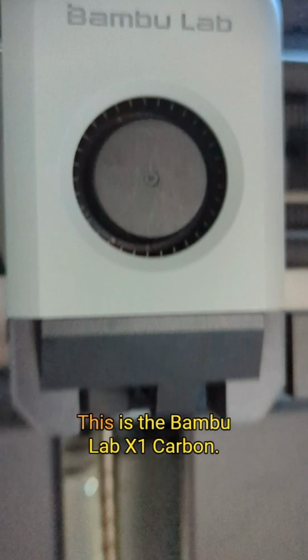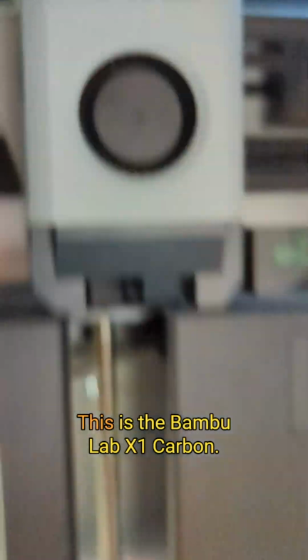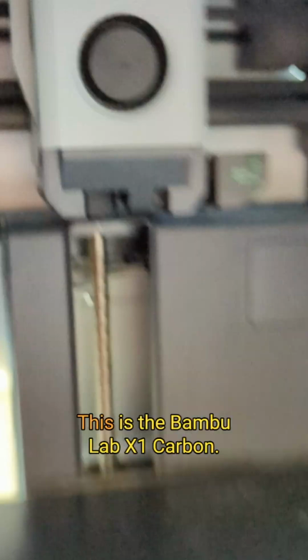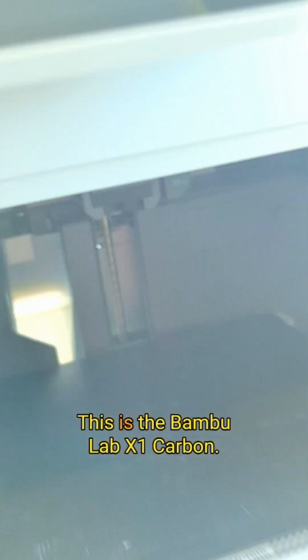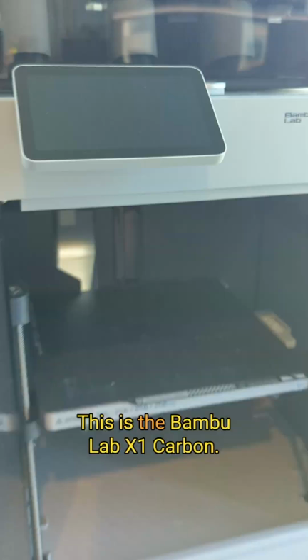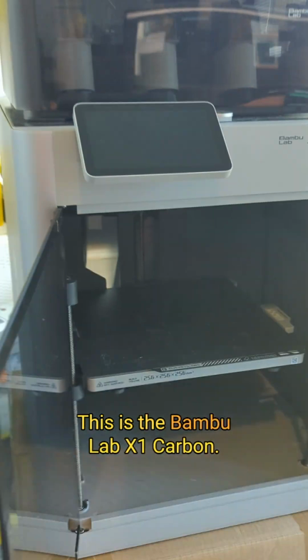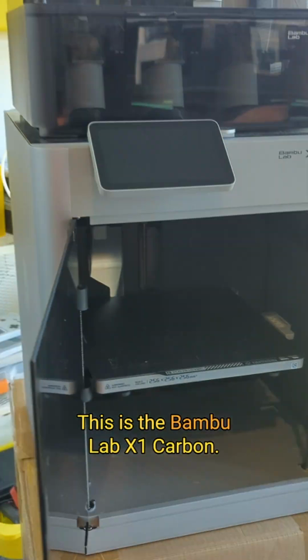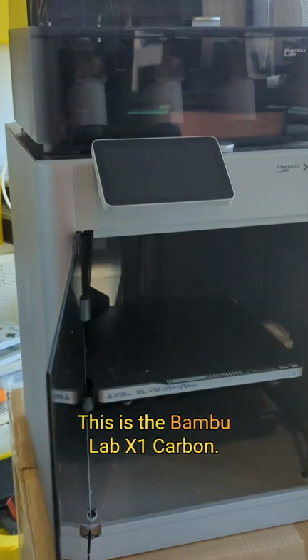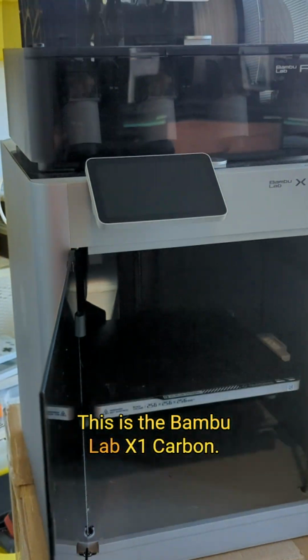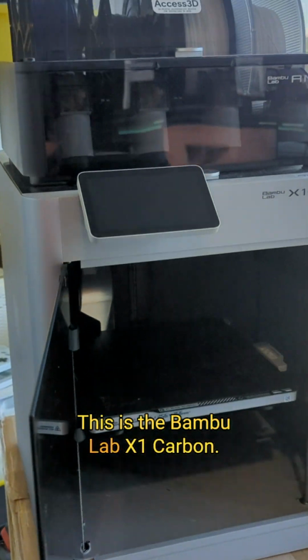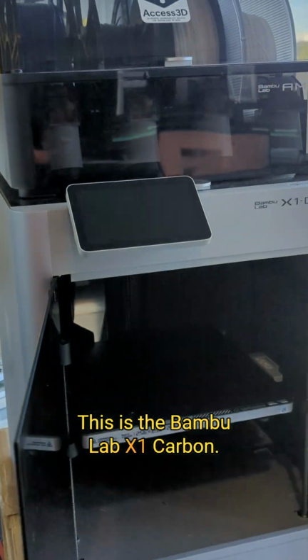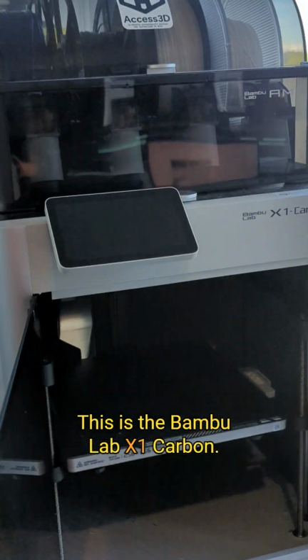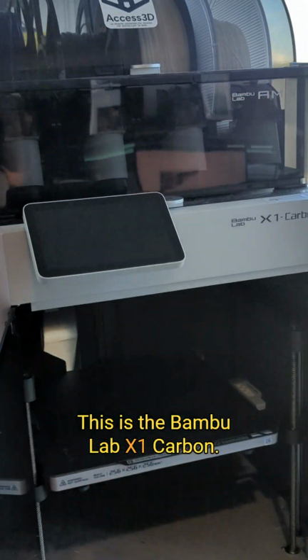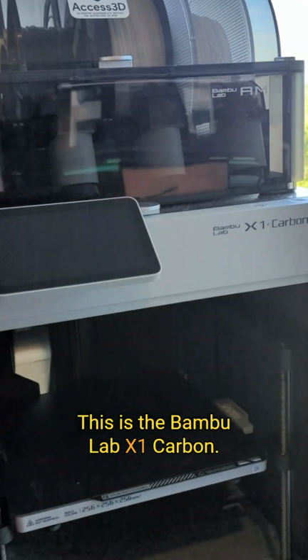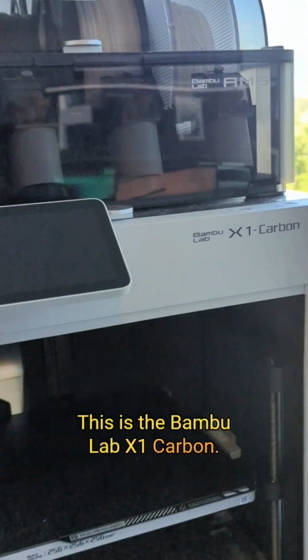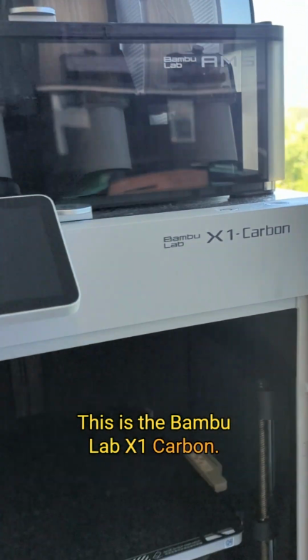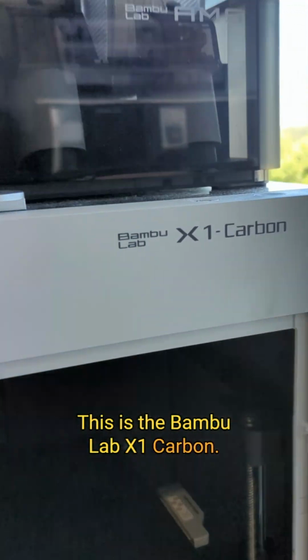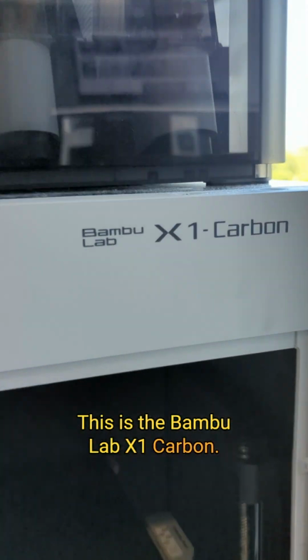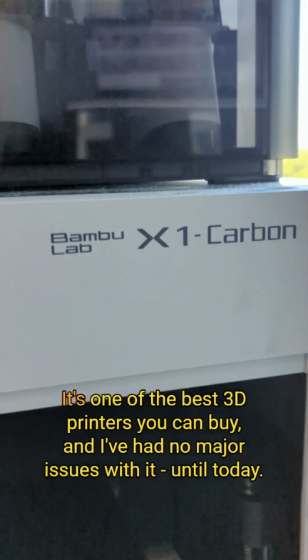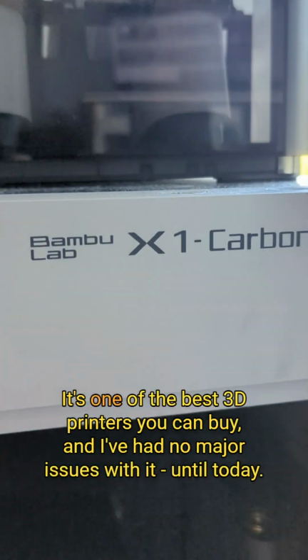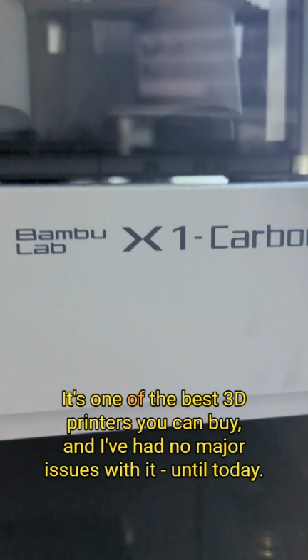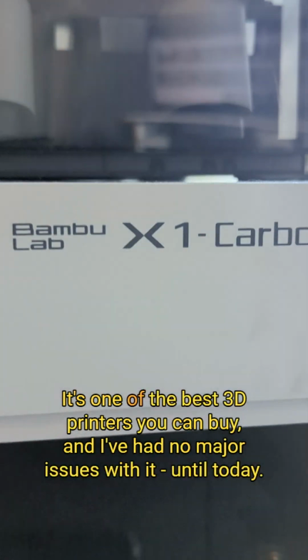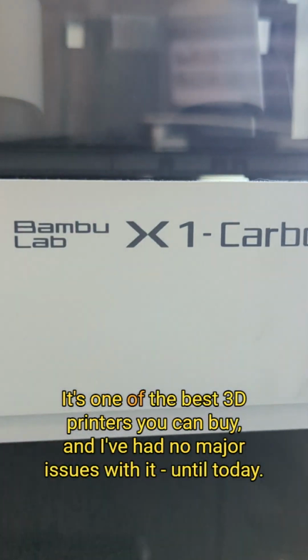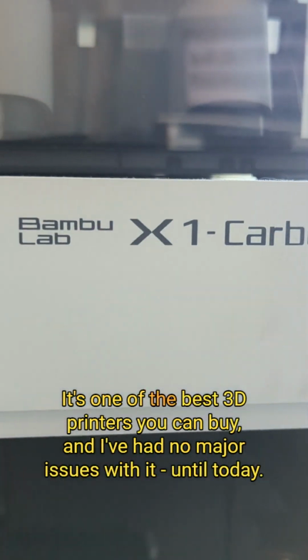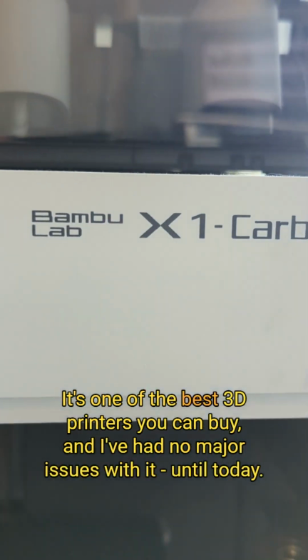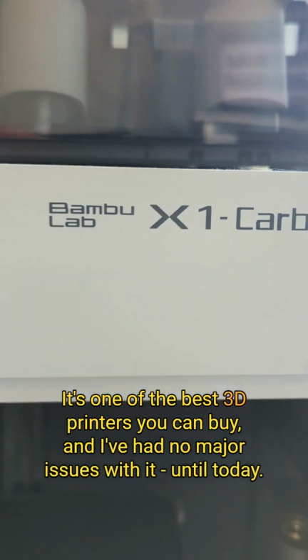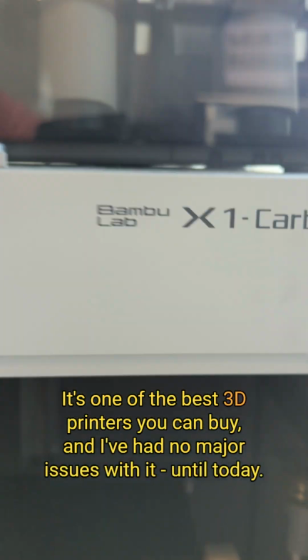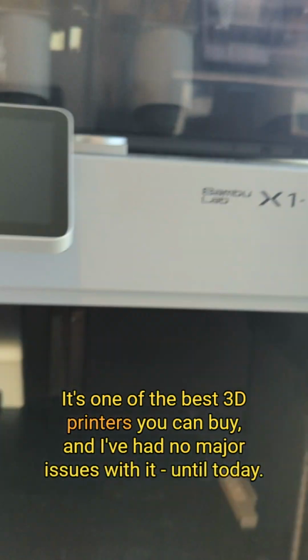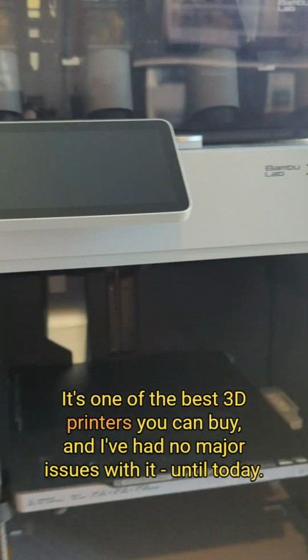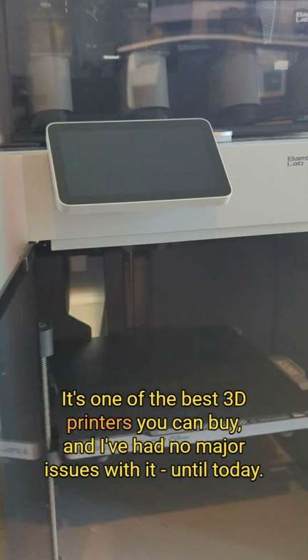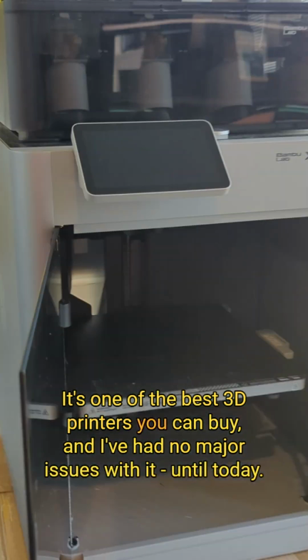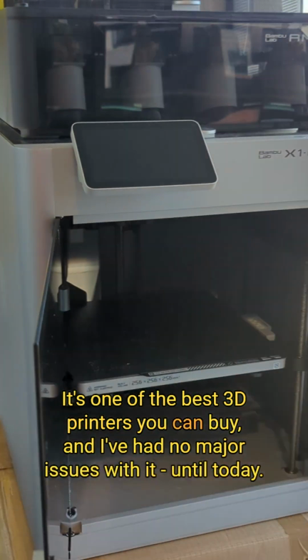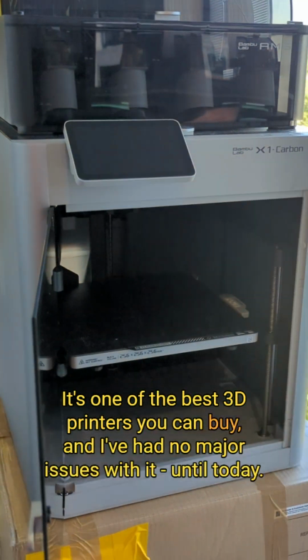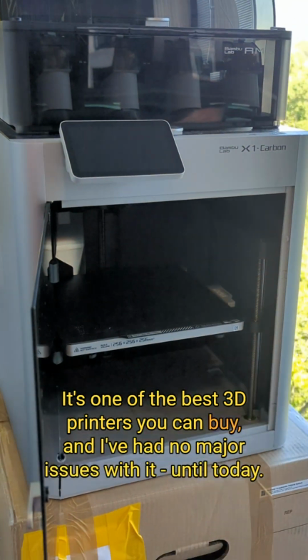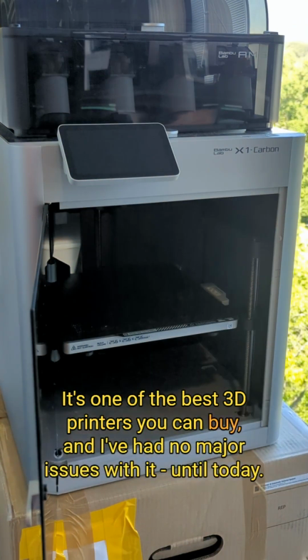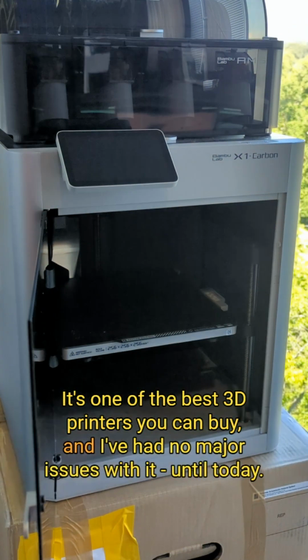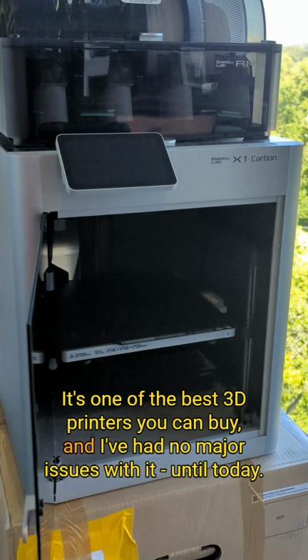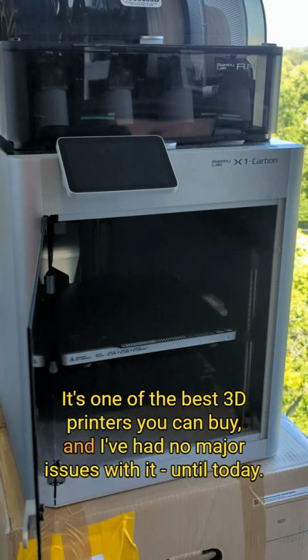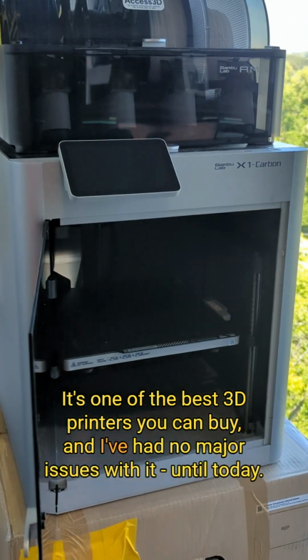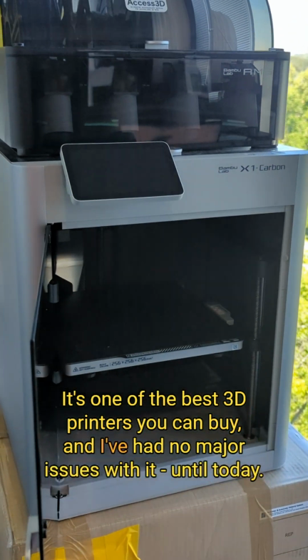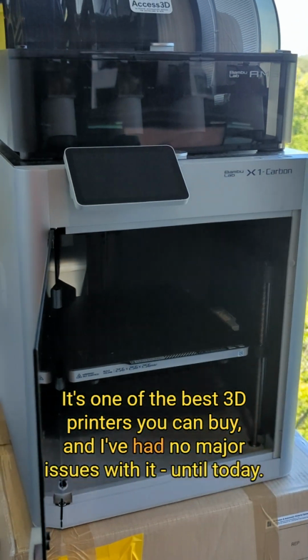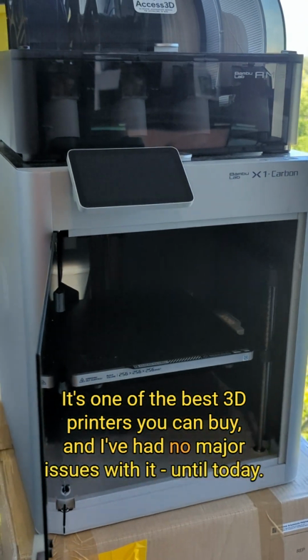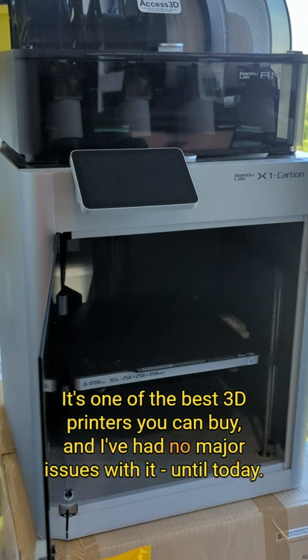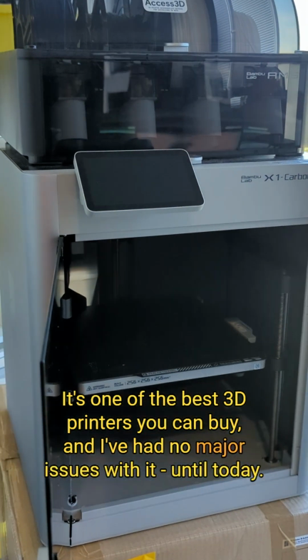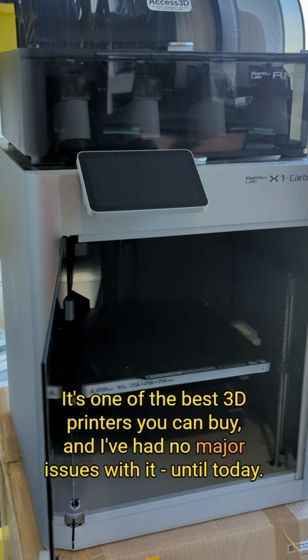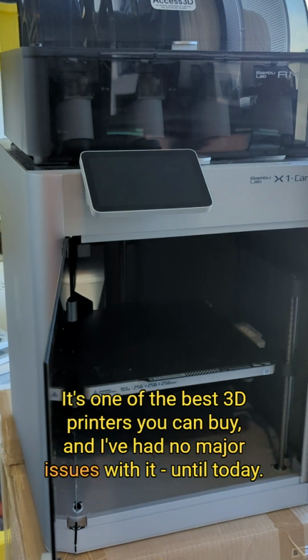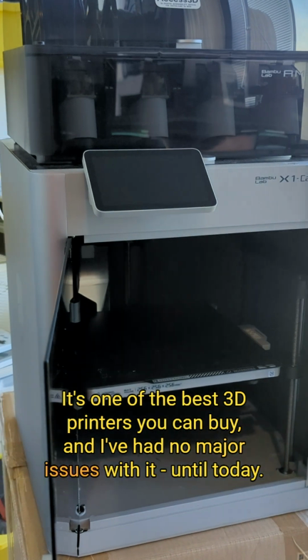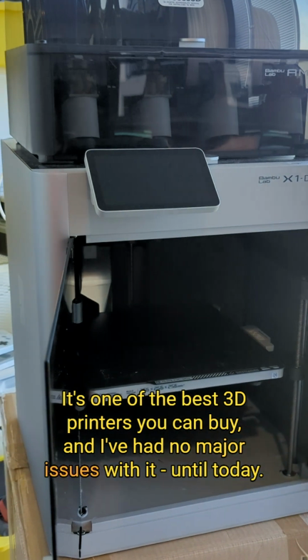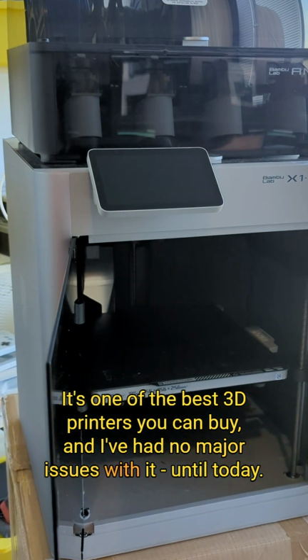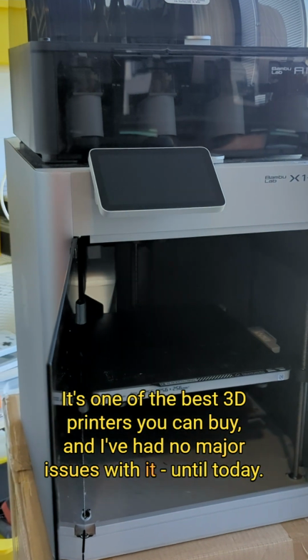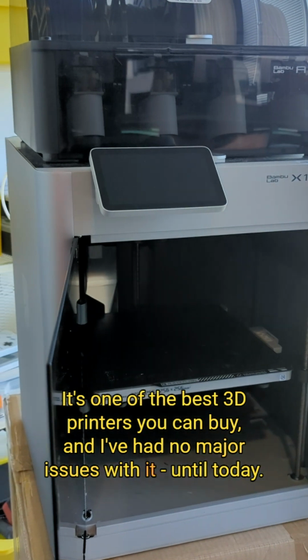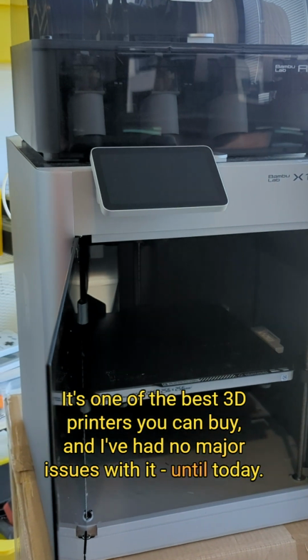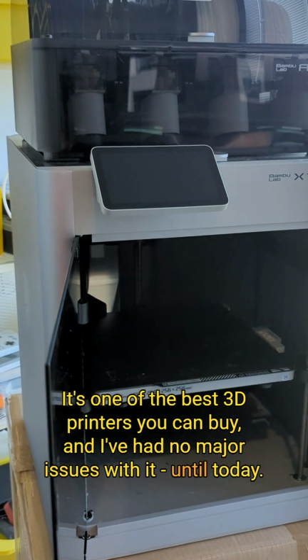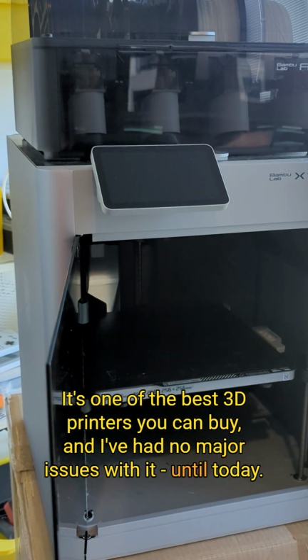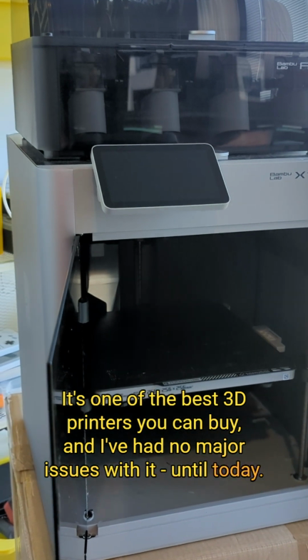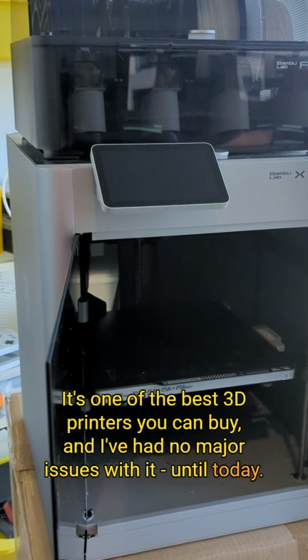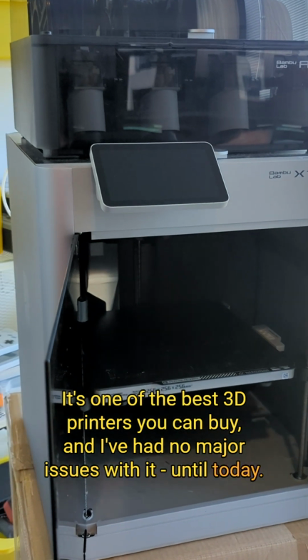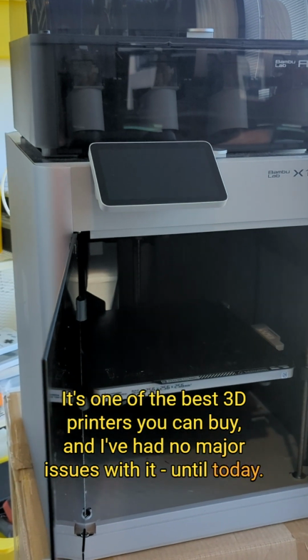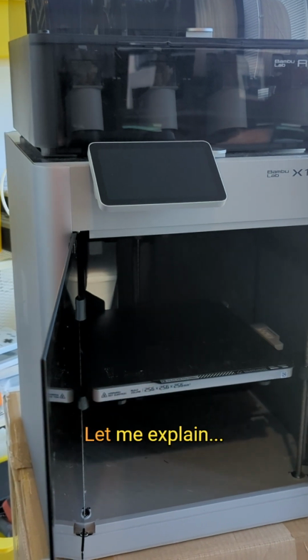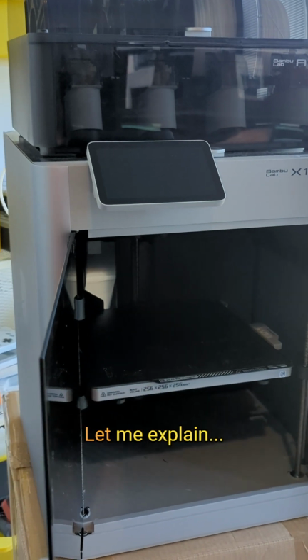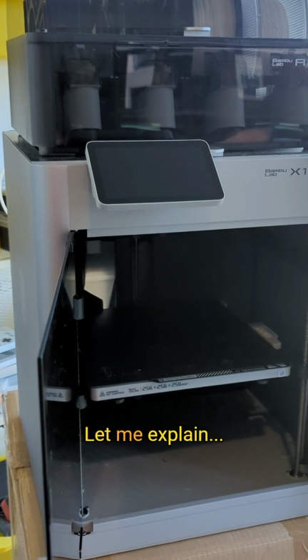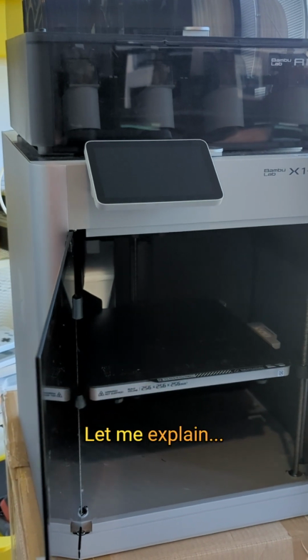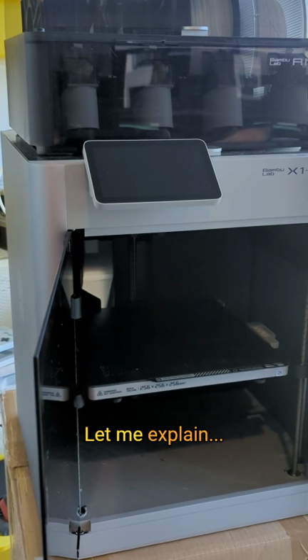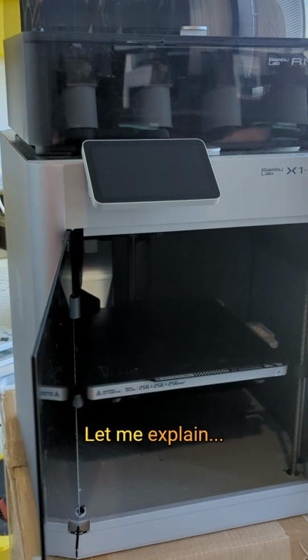This is the BambooLab X1 Carbon. It's one of the best 3D printers you can buy, and I've had no major issues with it — until today. Let me explain.